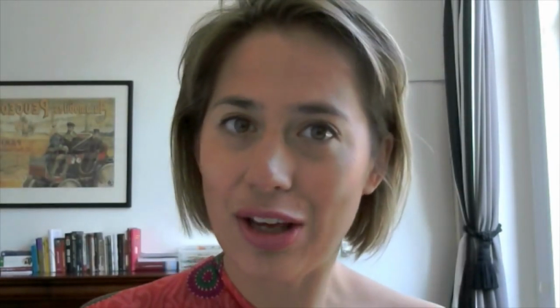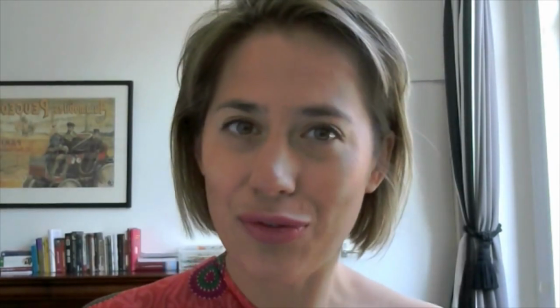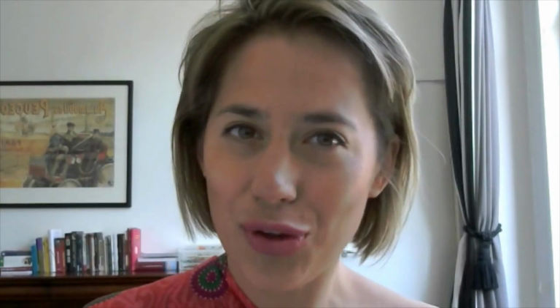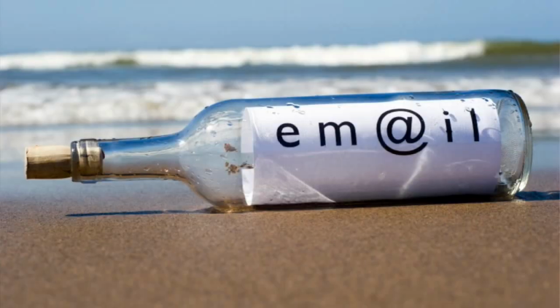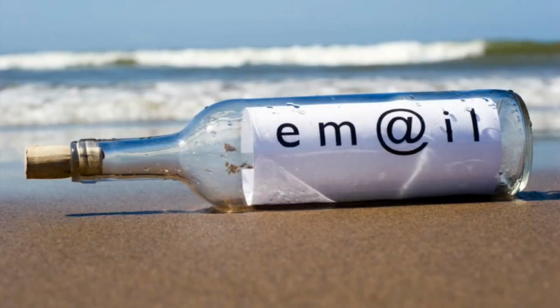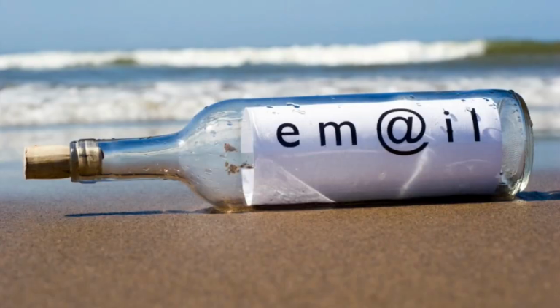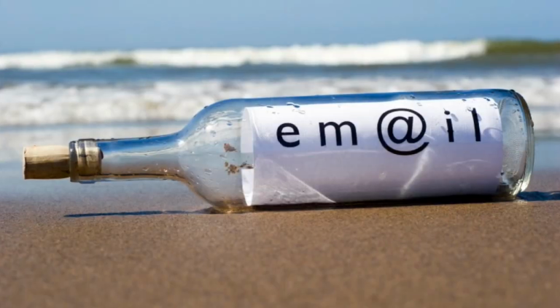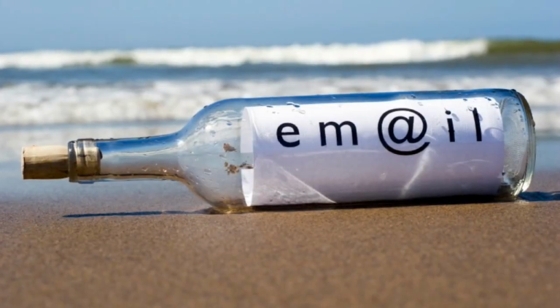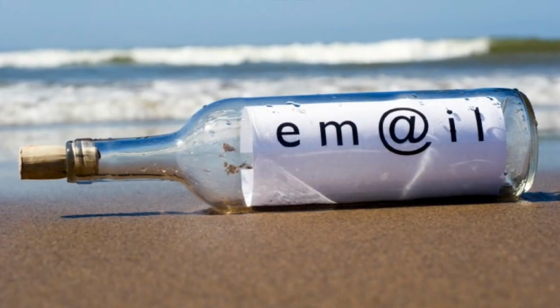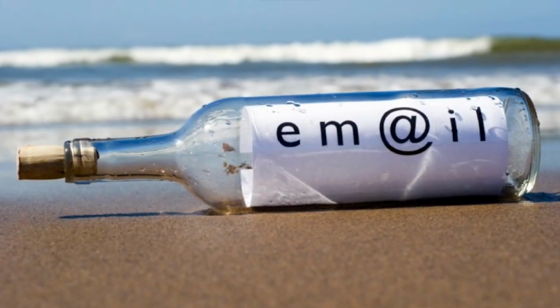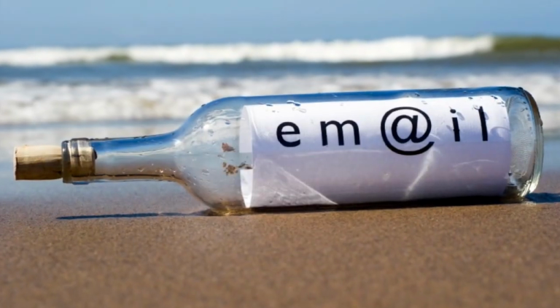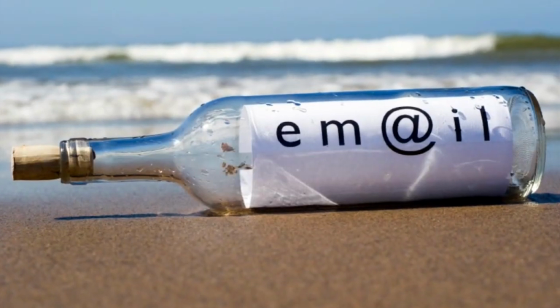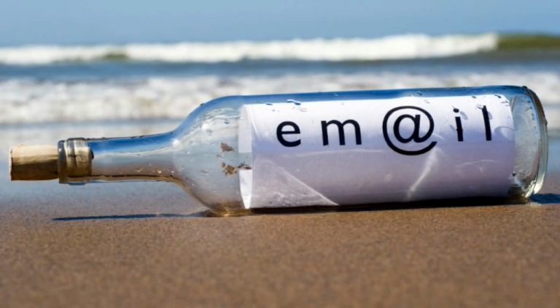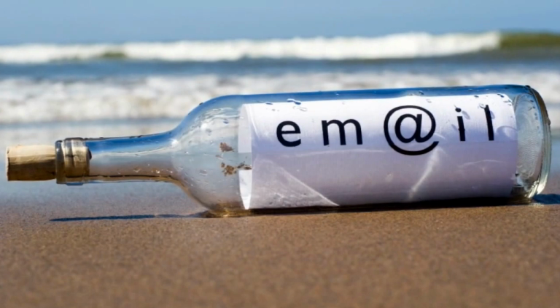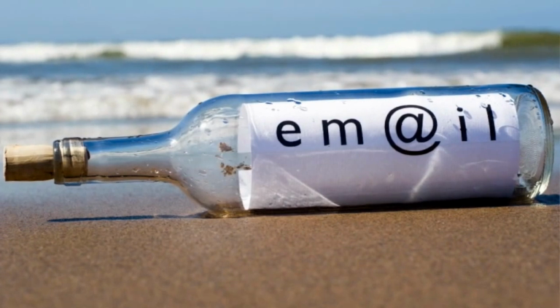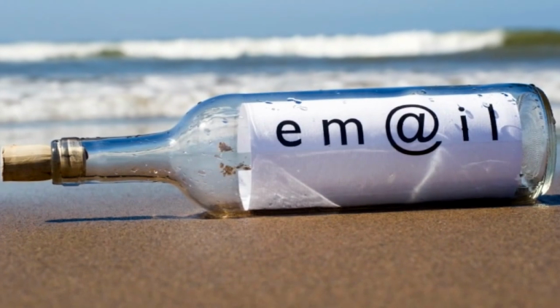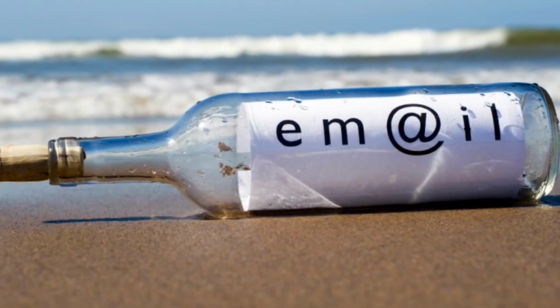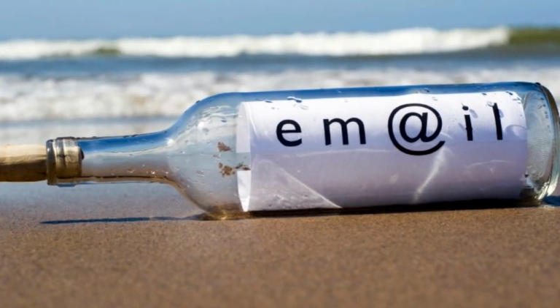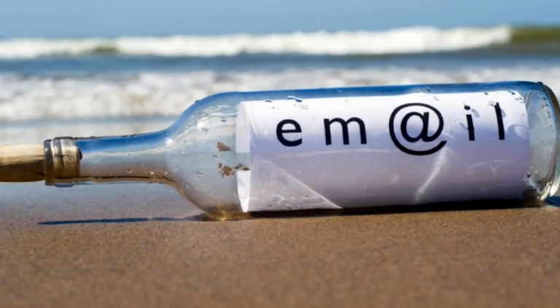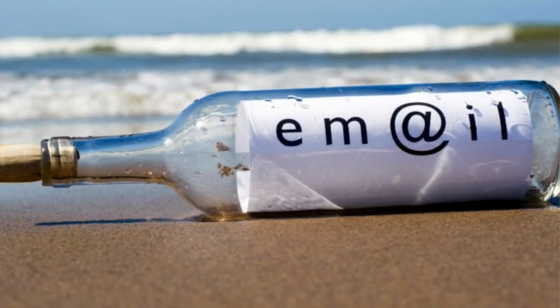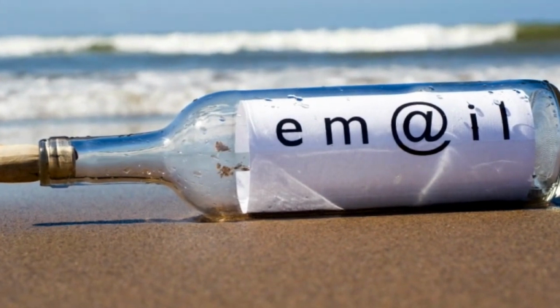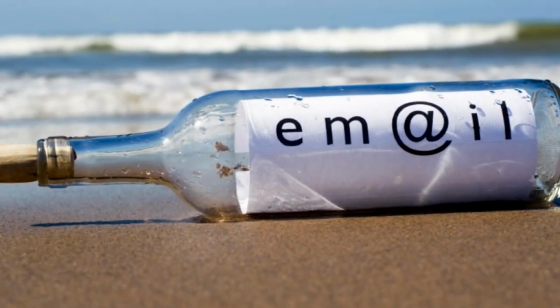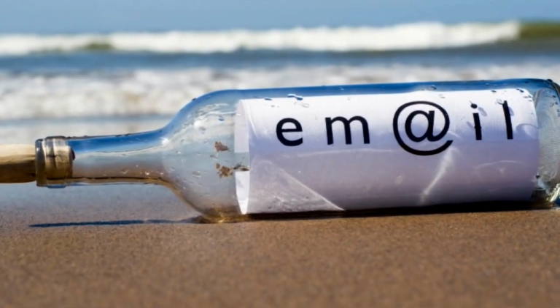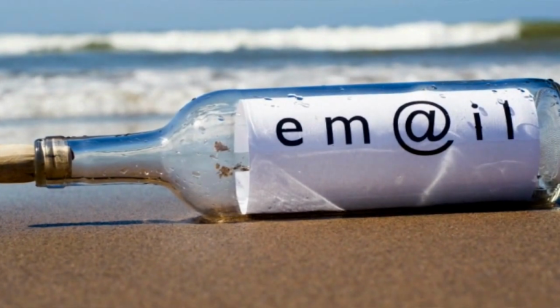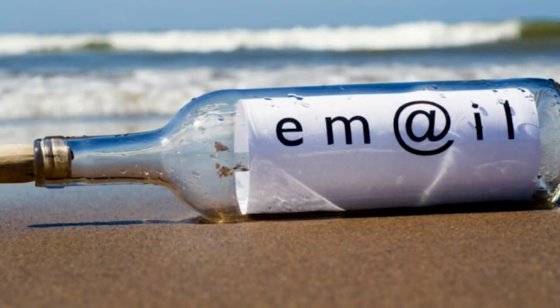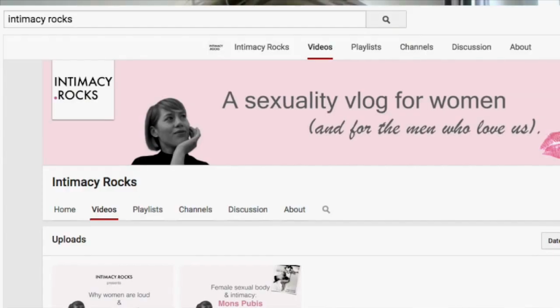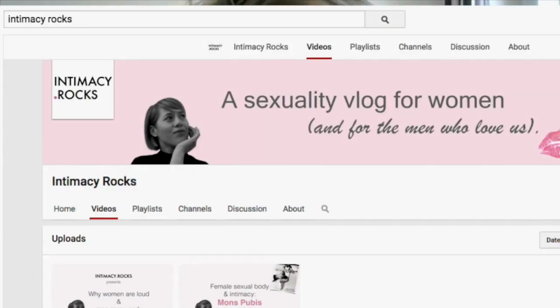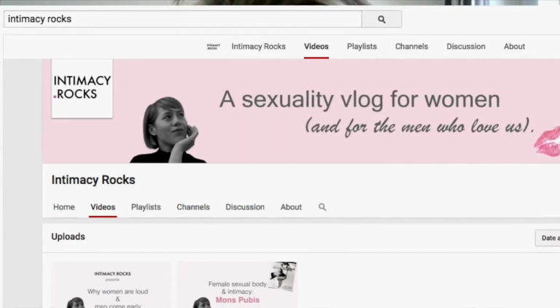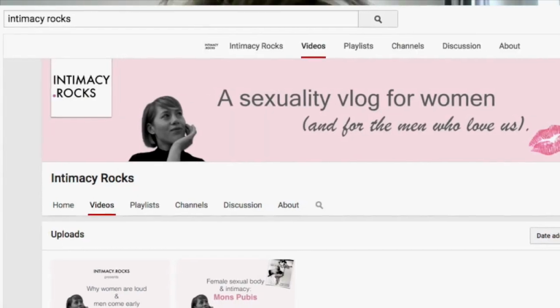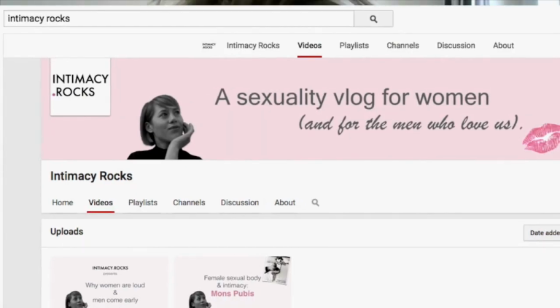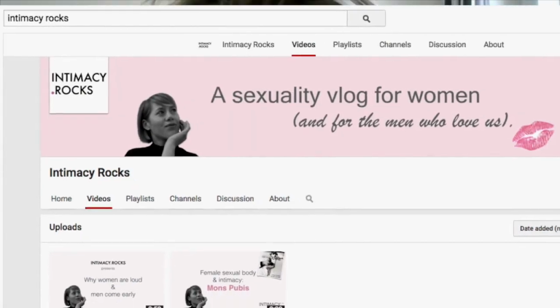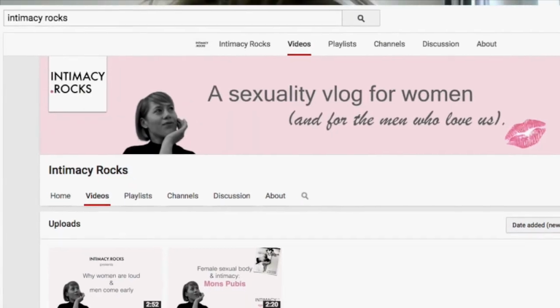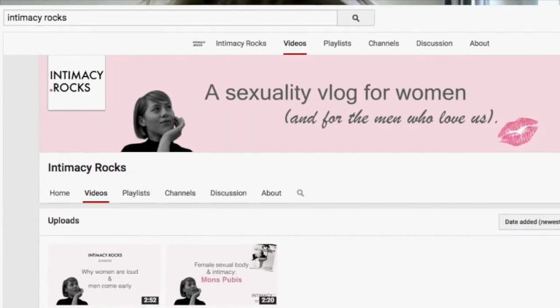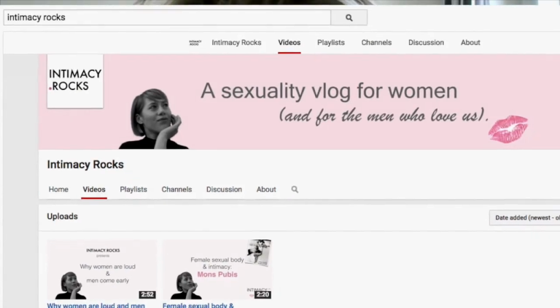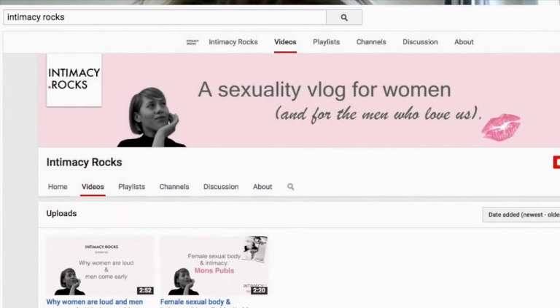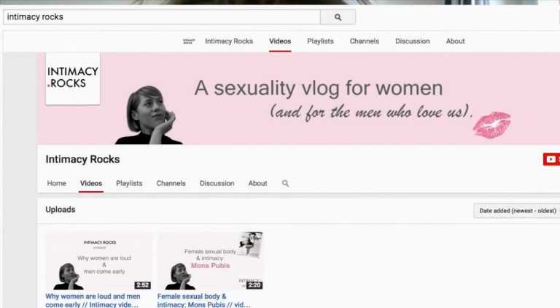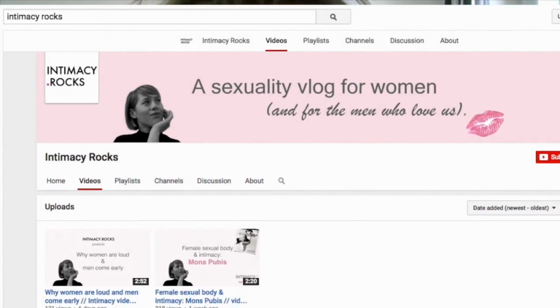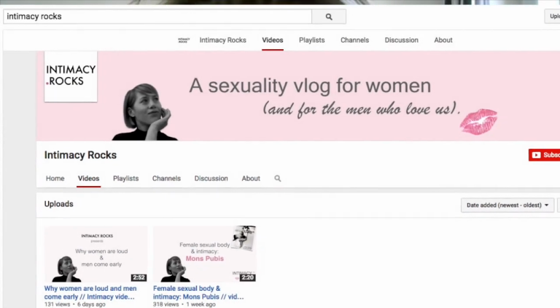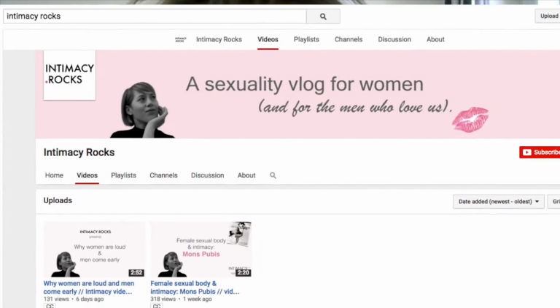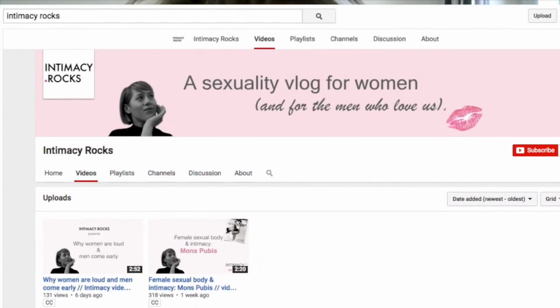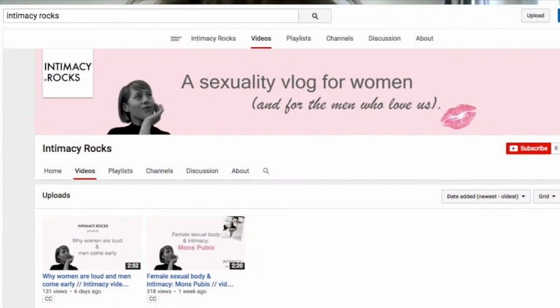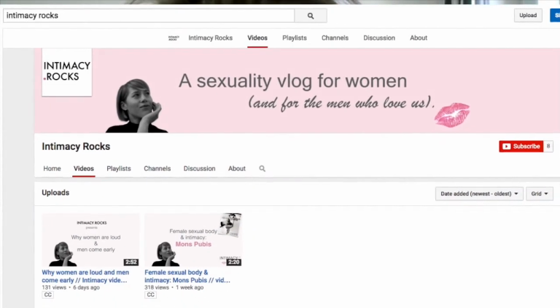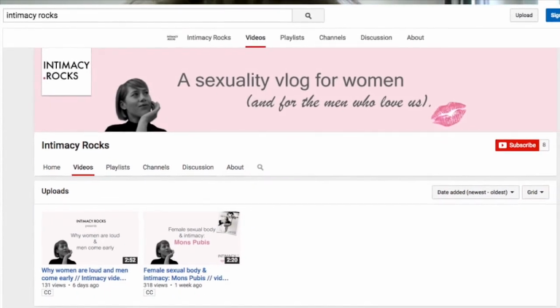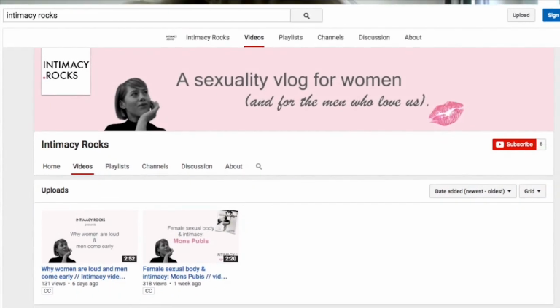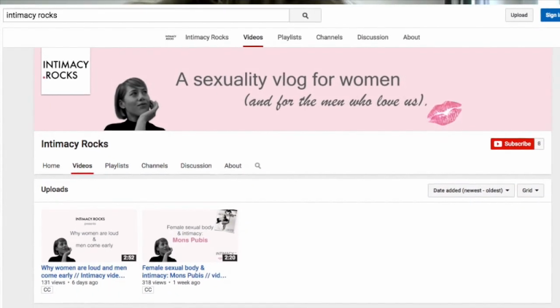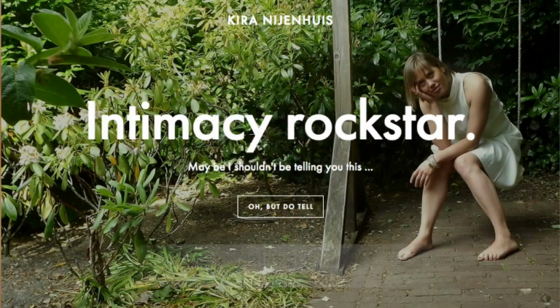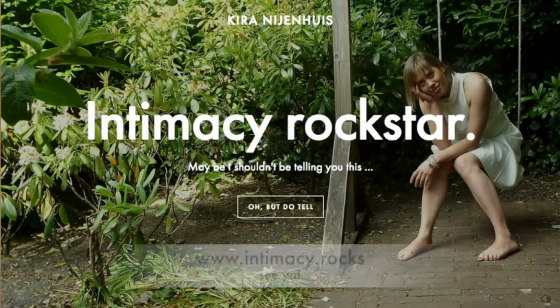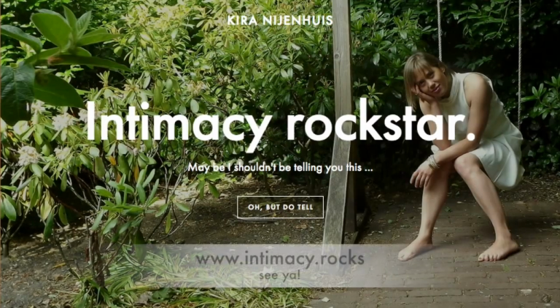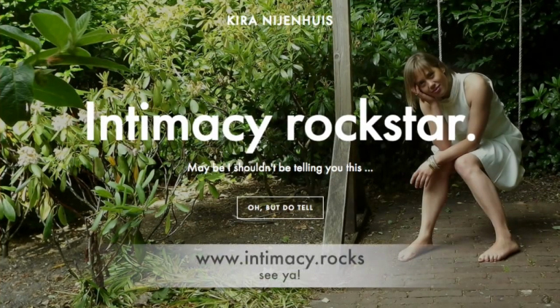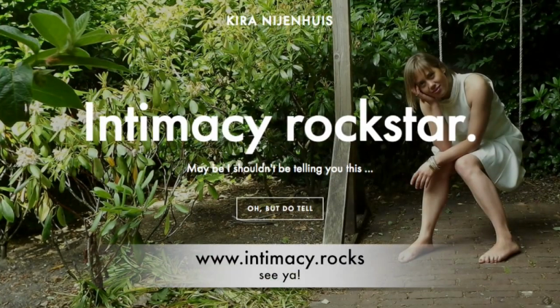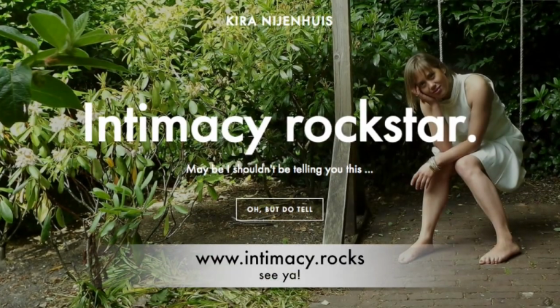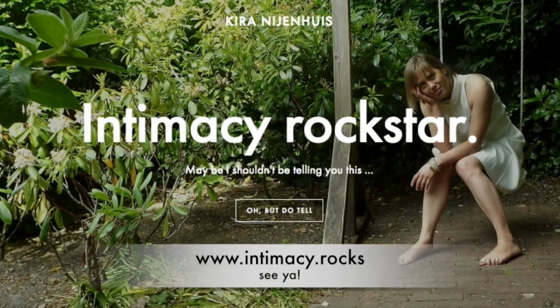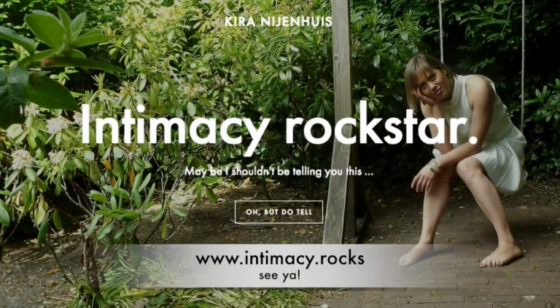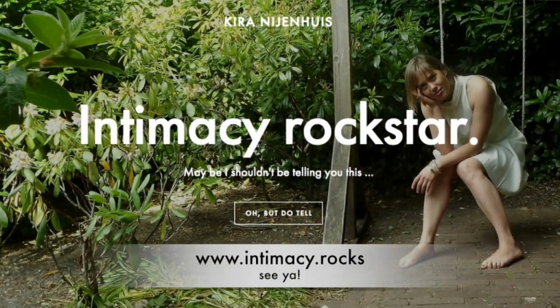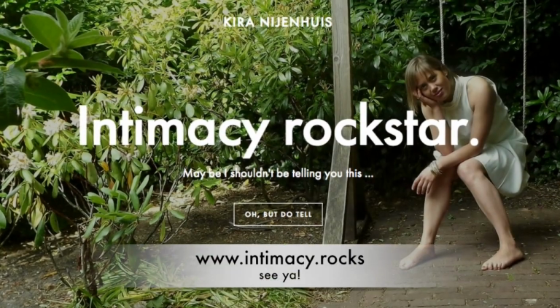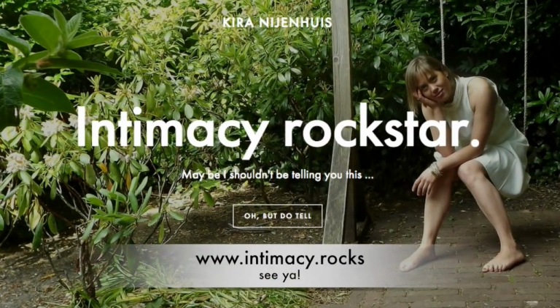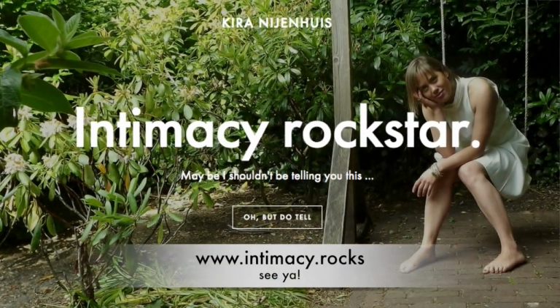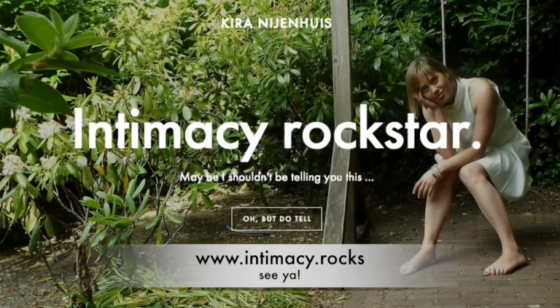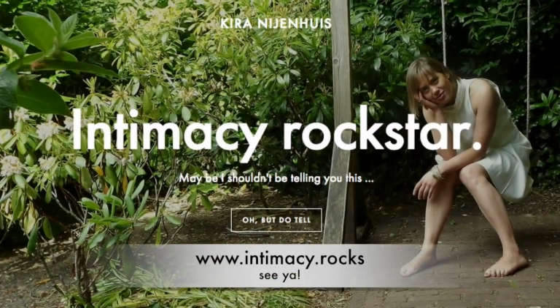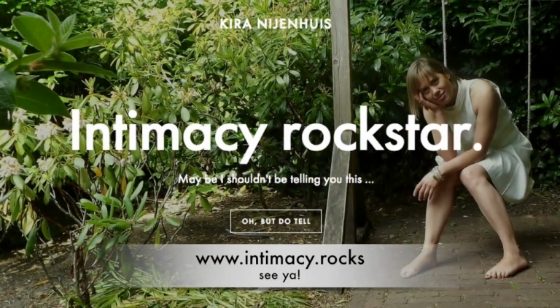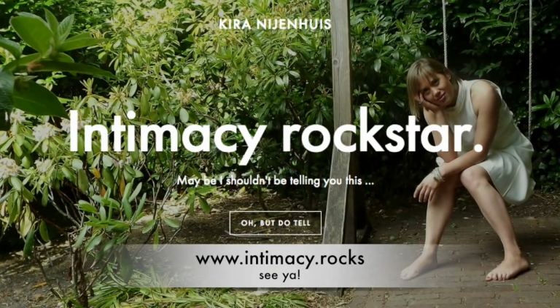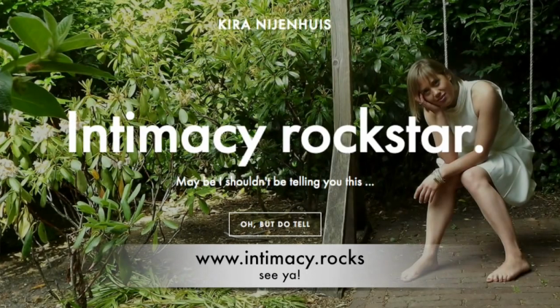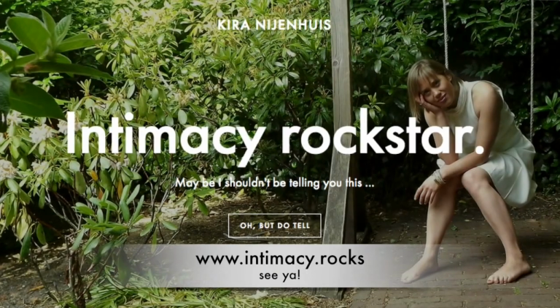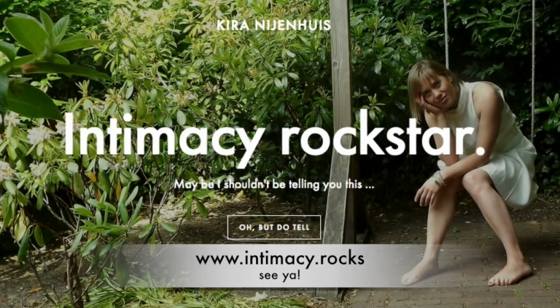Thank you for watching this video. If you find it valuable, then also send it to your friends. Subscribe to our YouTube channel or to the mailing list on intimacy.rocks. Thank you, guys.